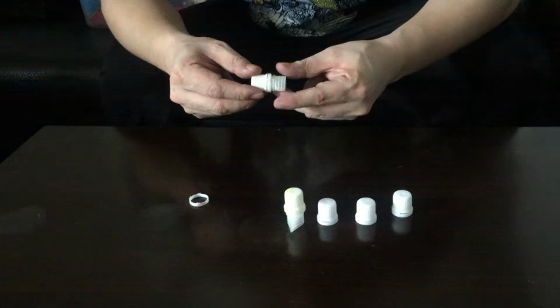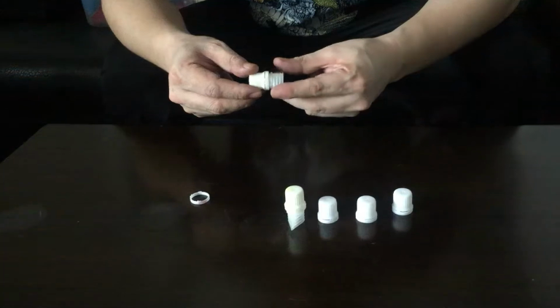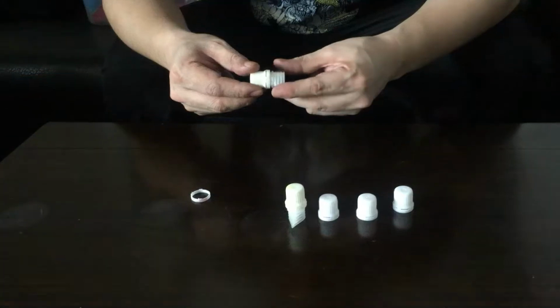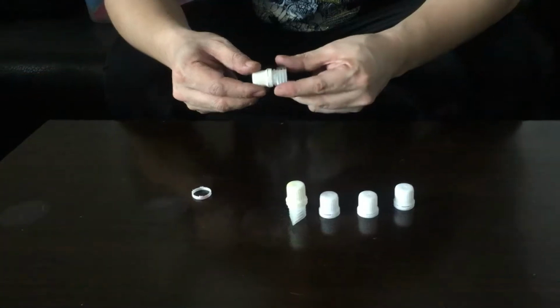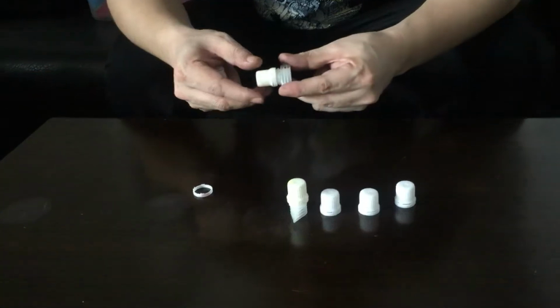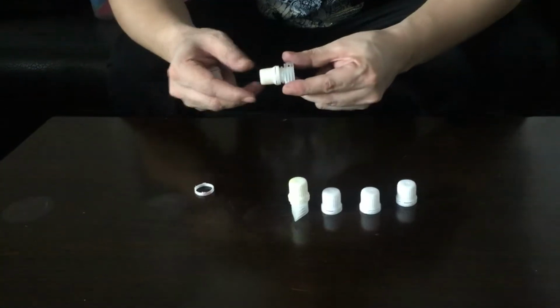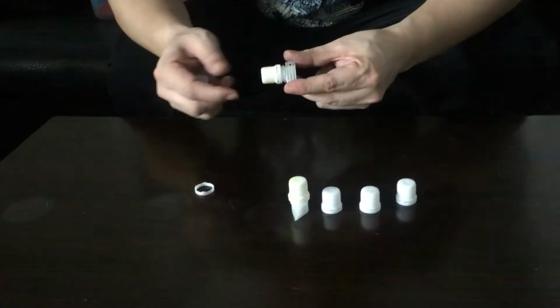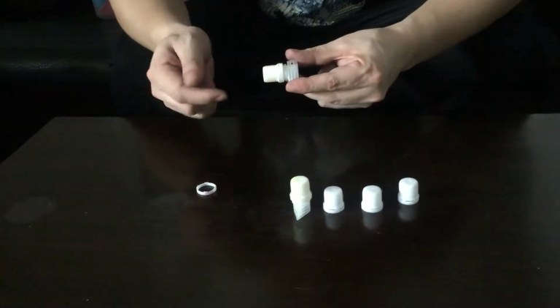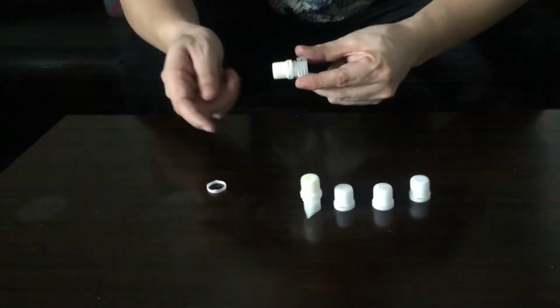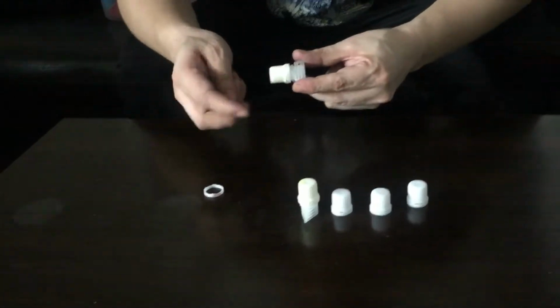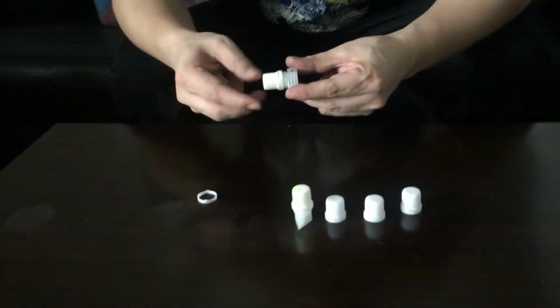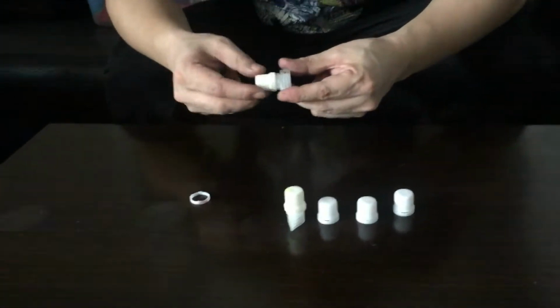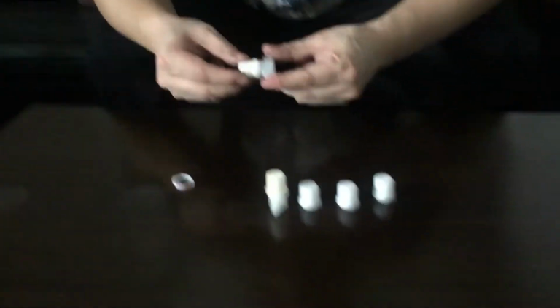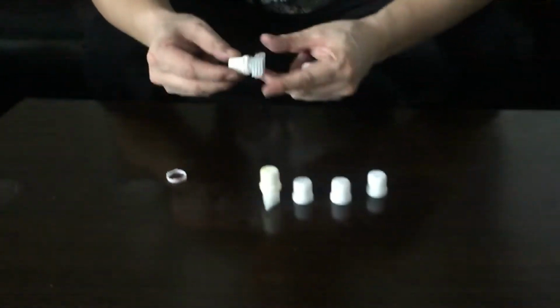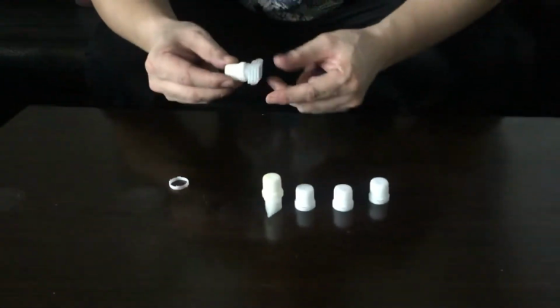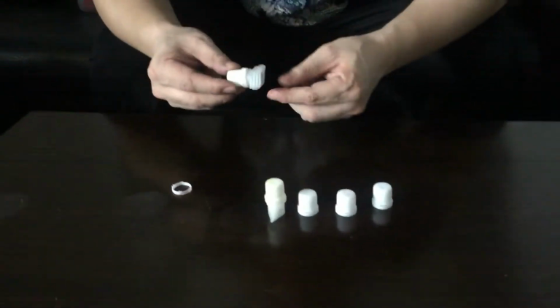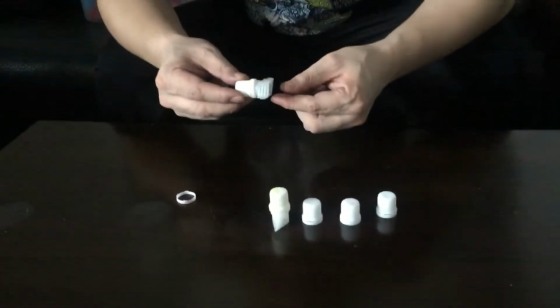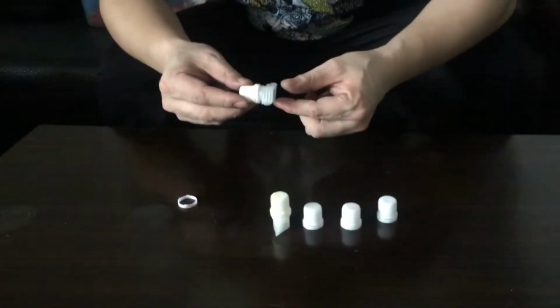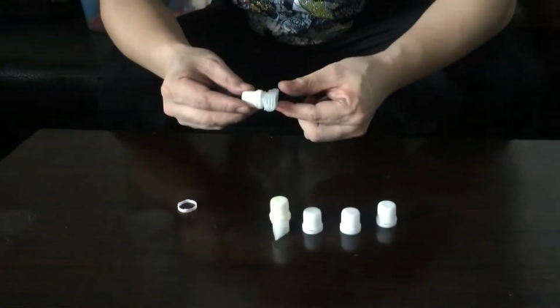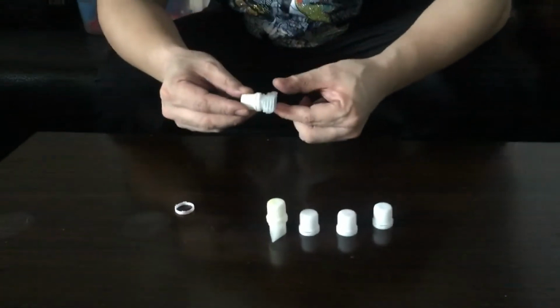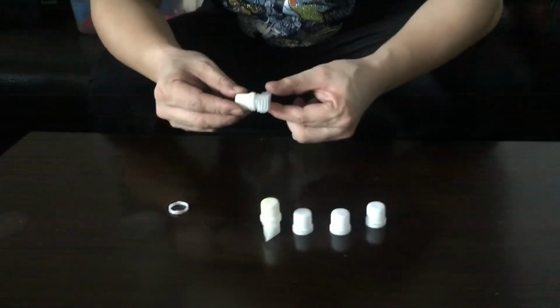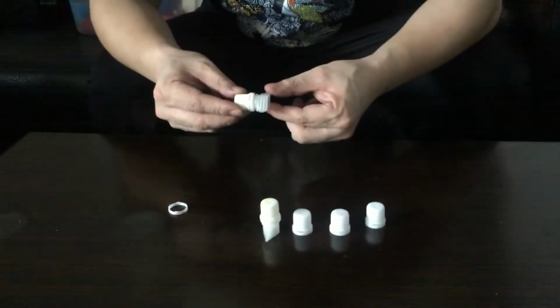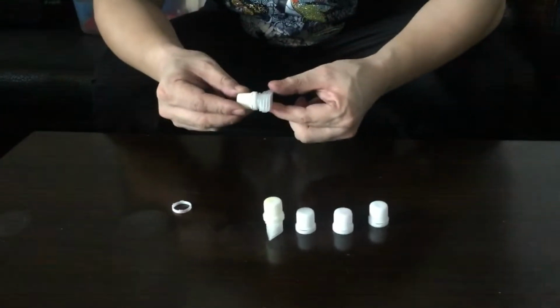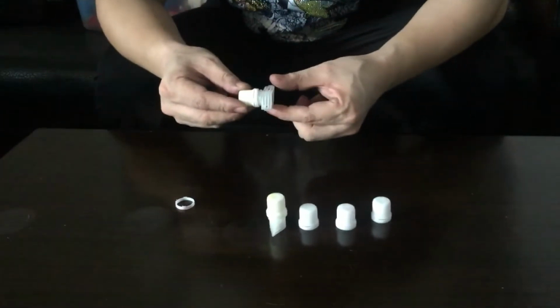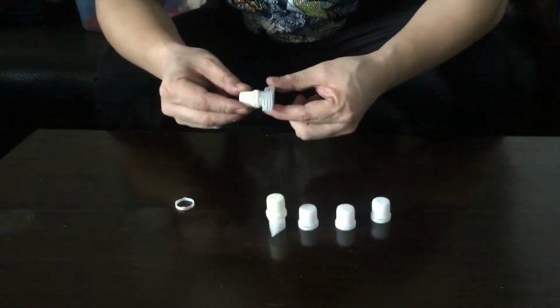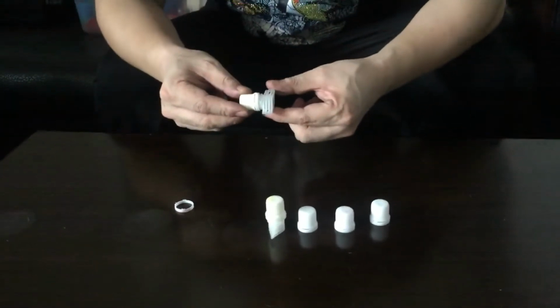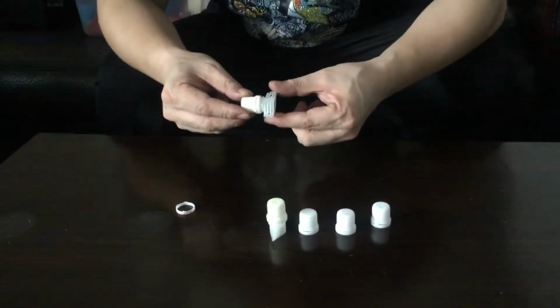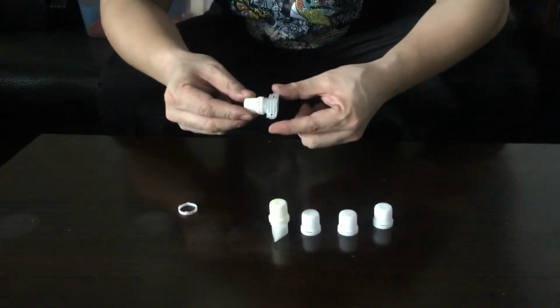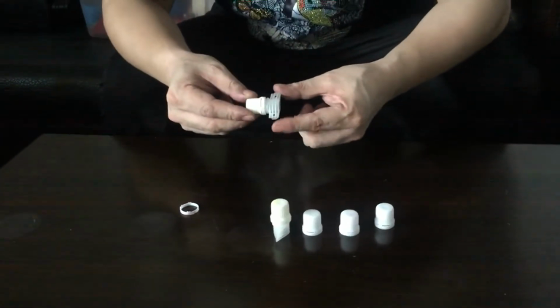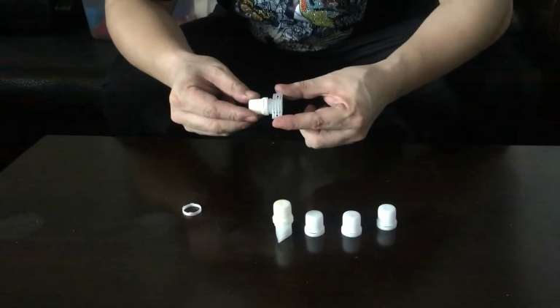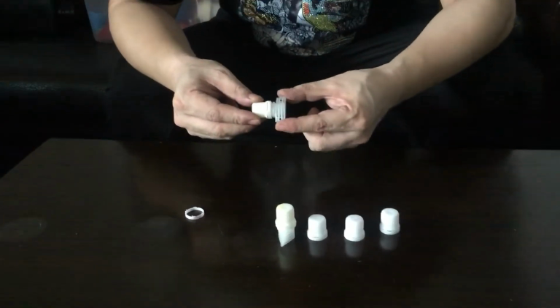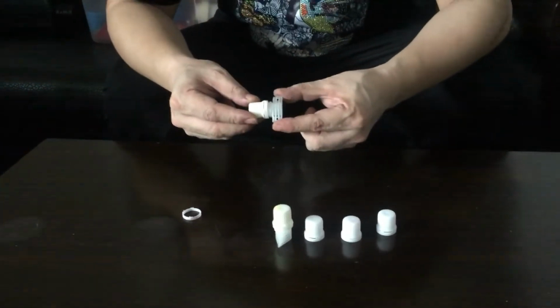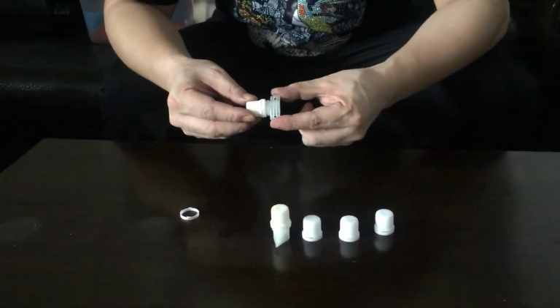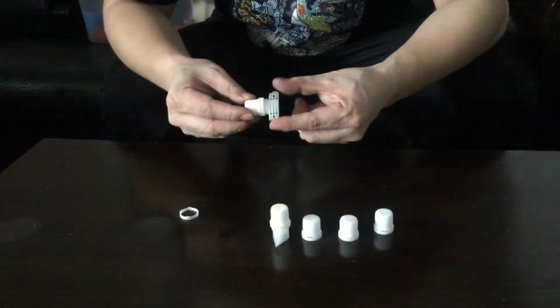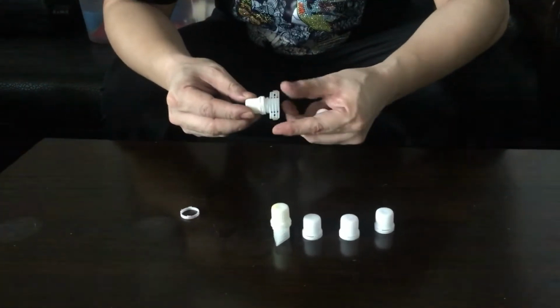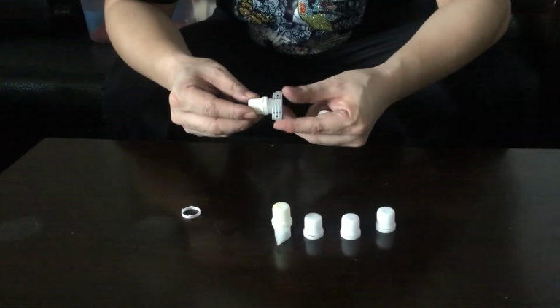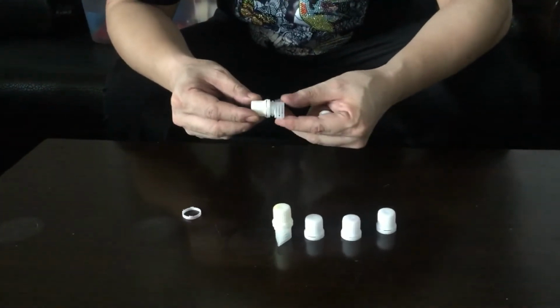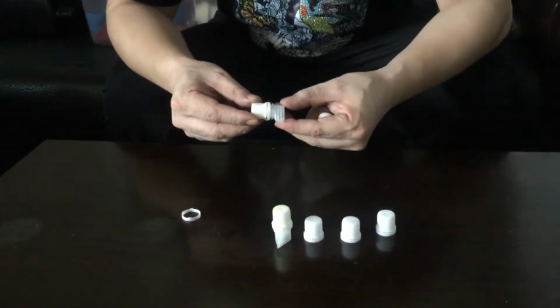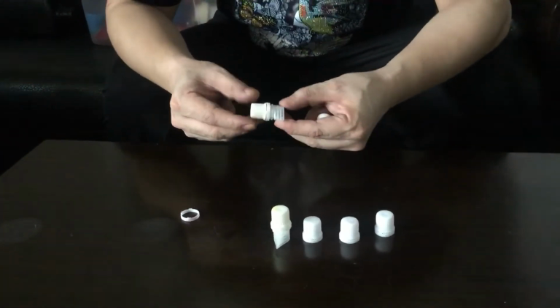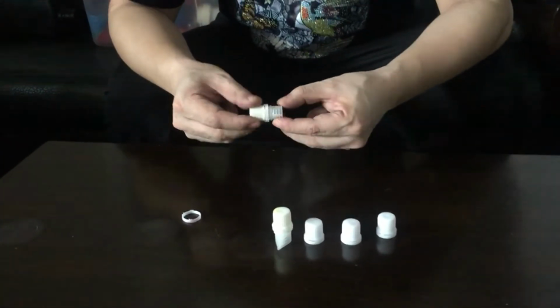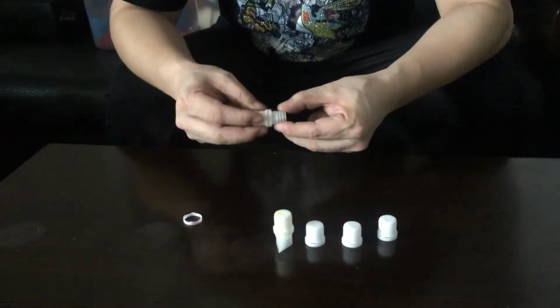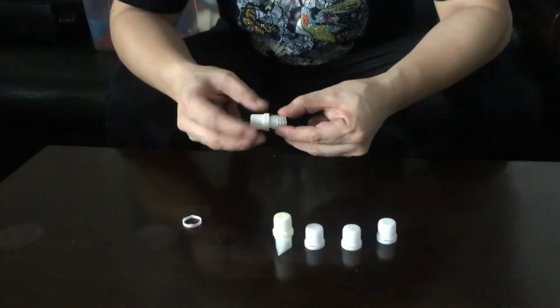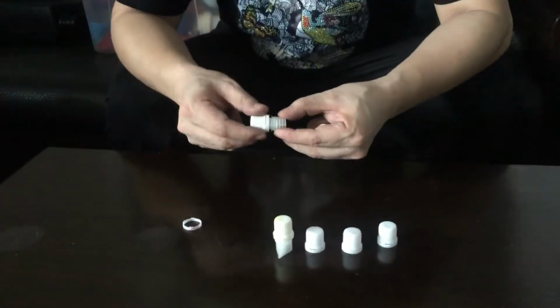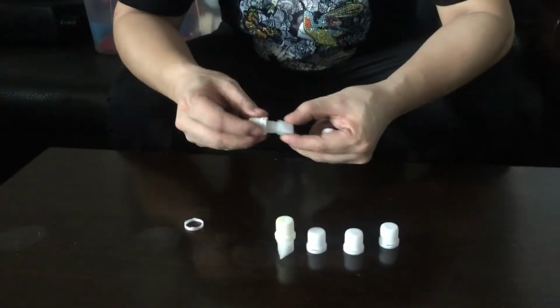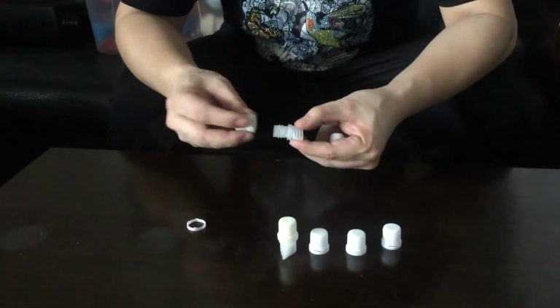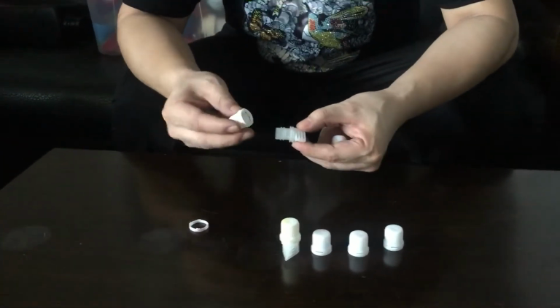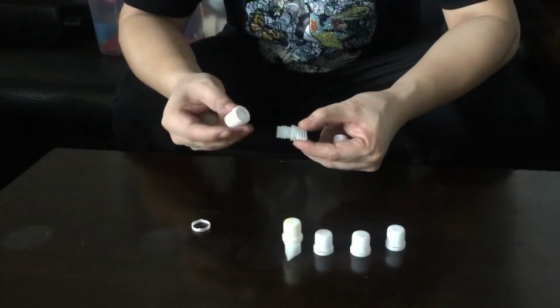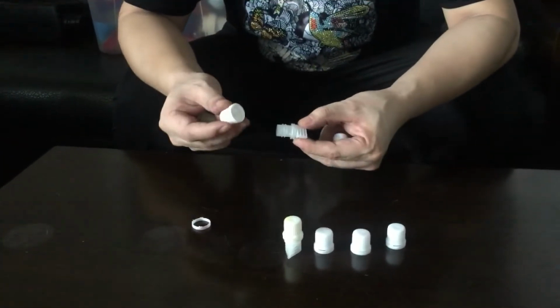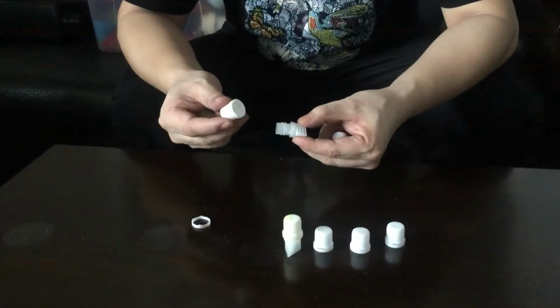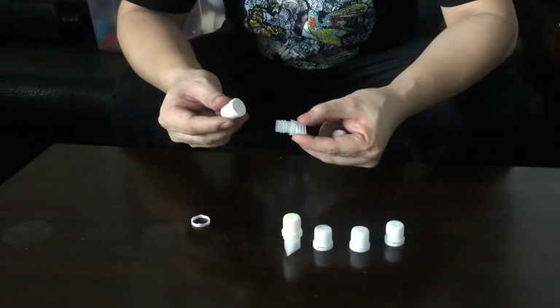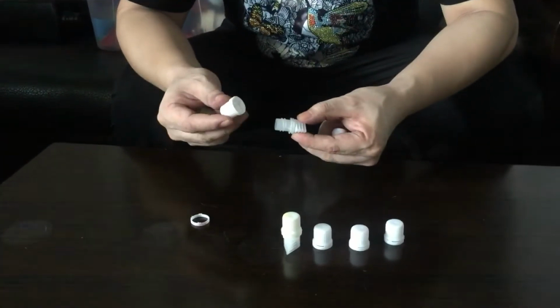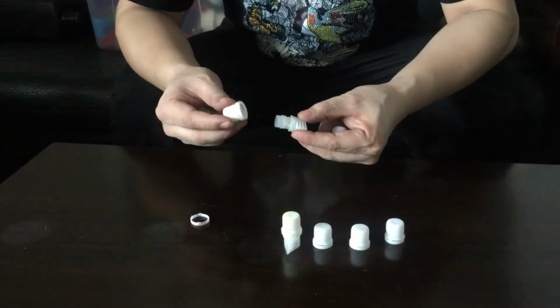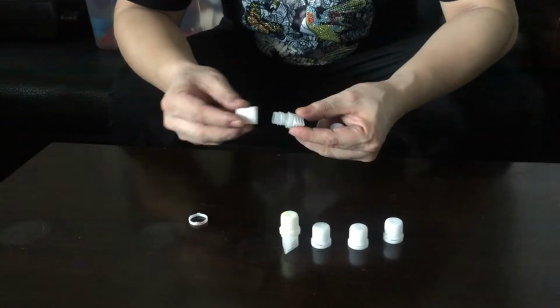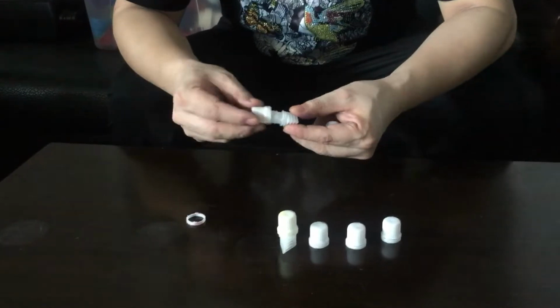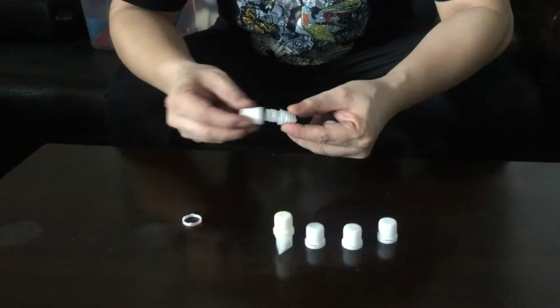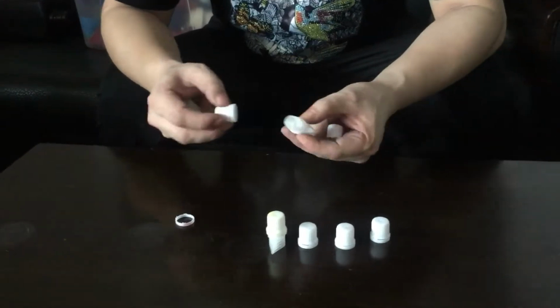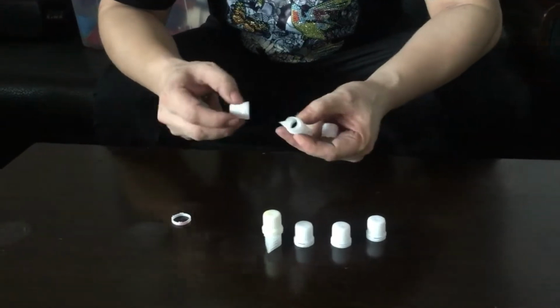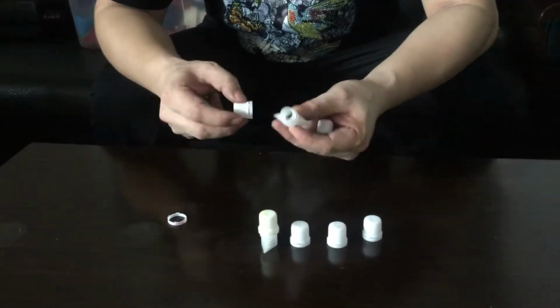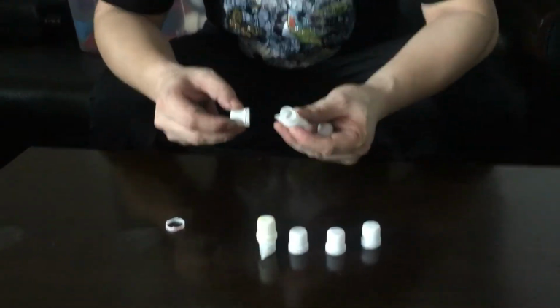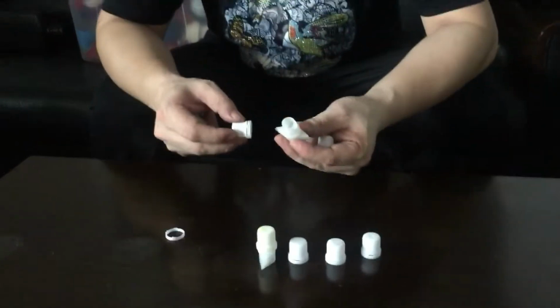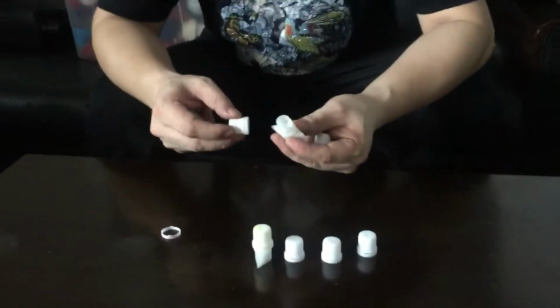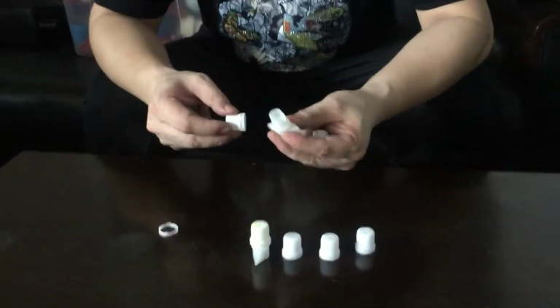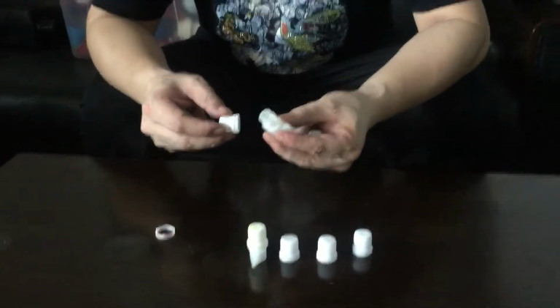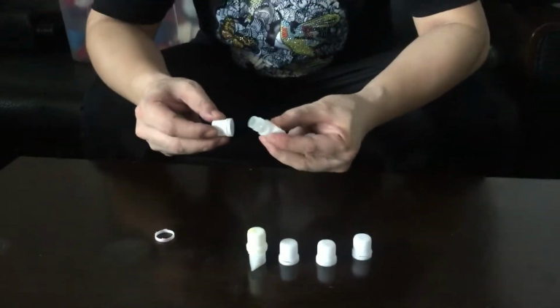My friend, this one is a sport cap. This is the upper part, and this is one piece part.